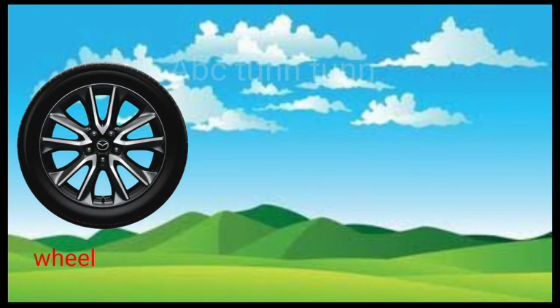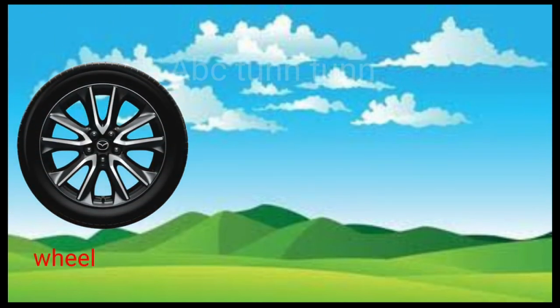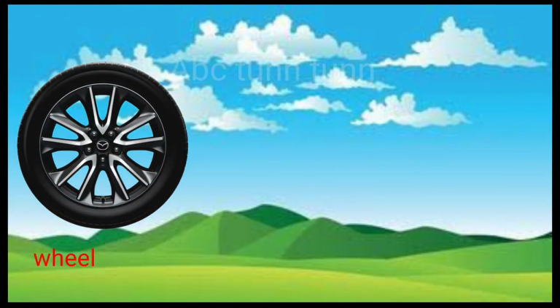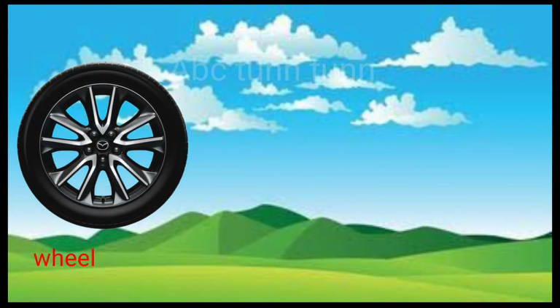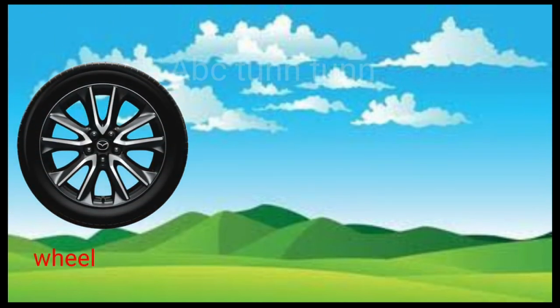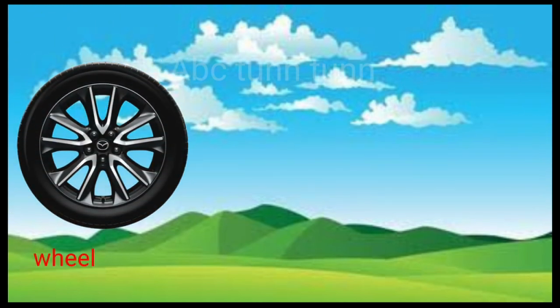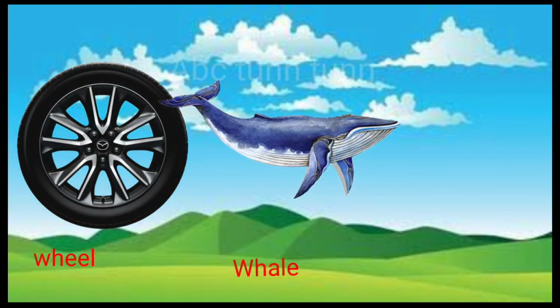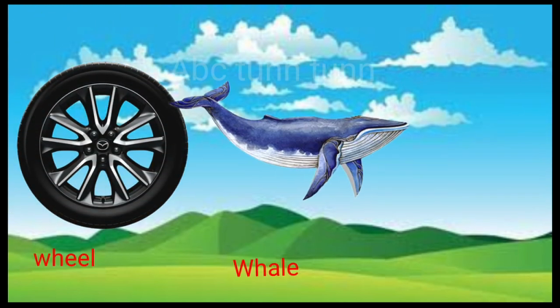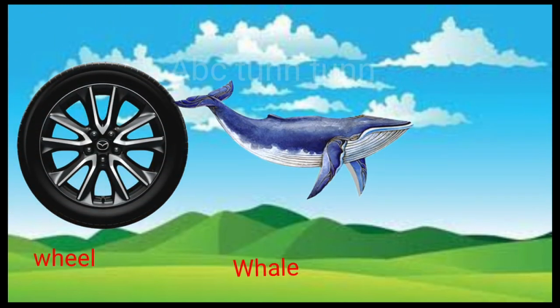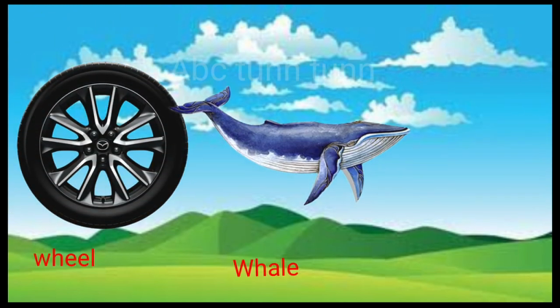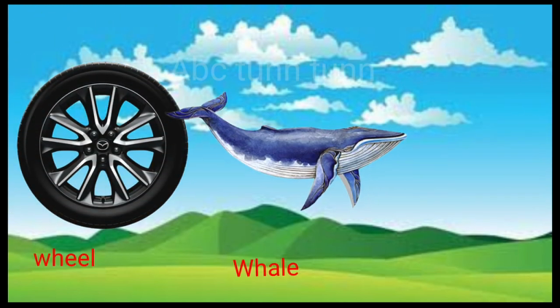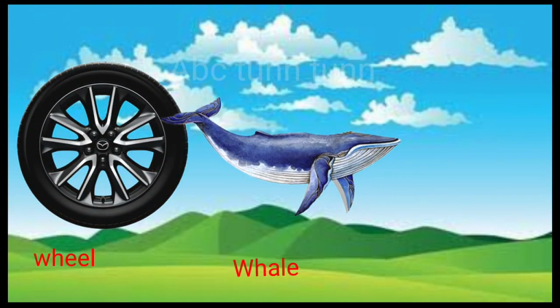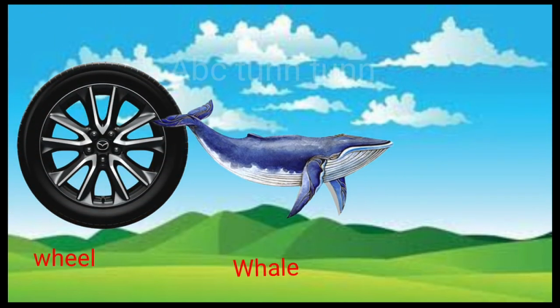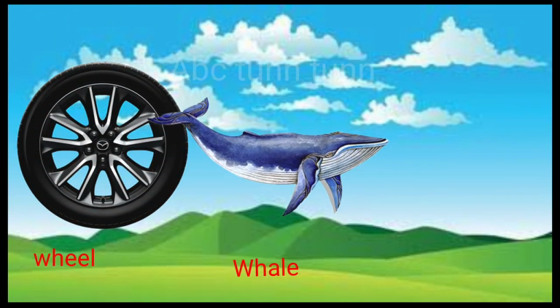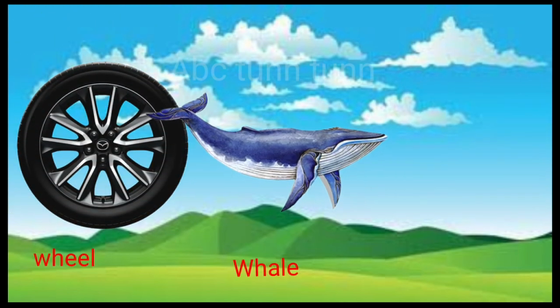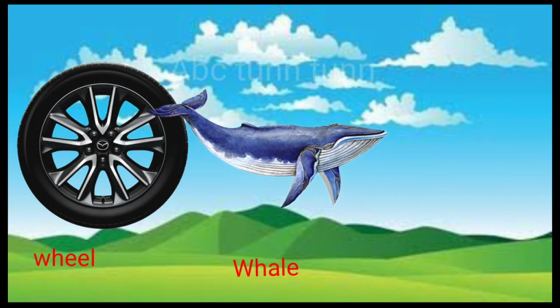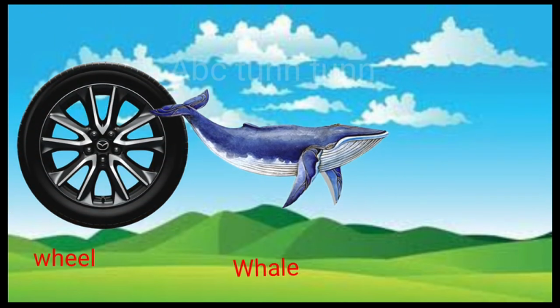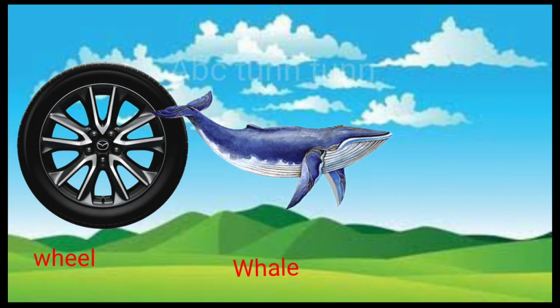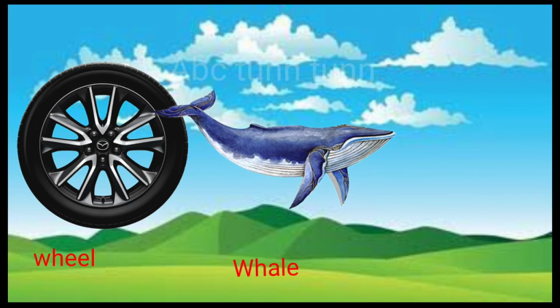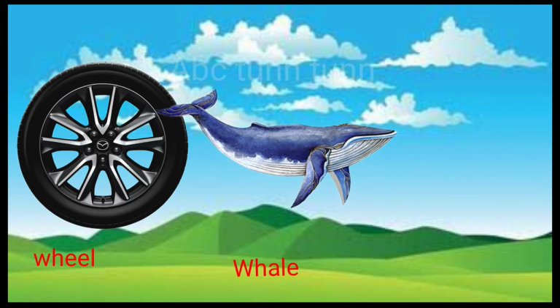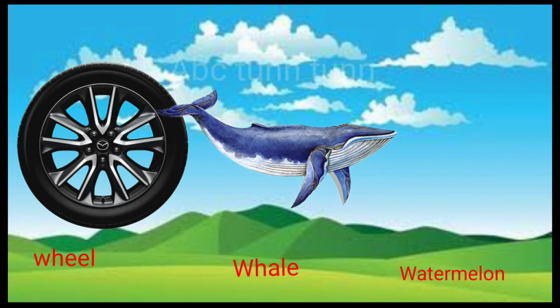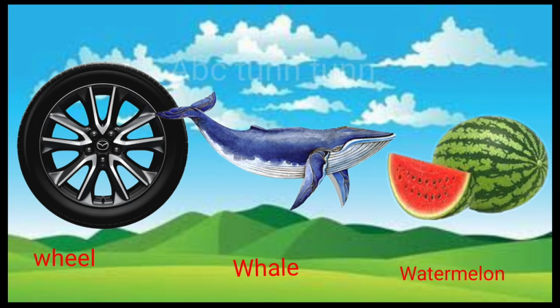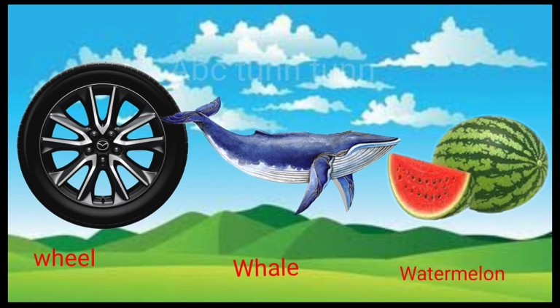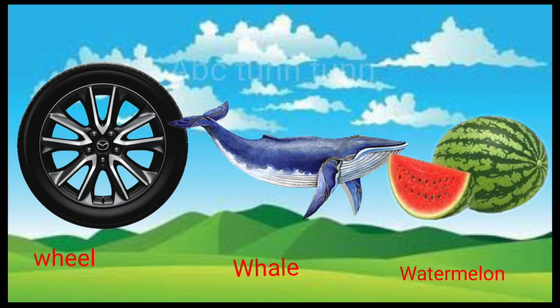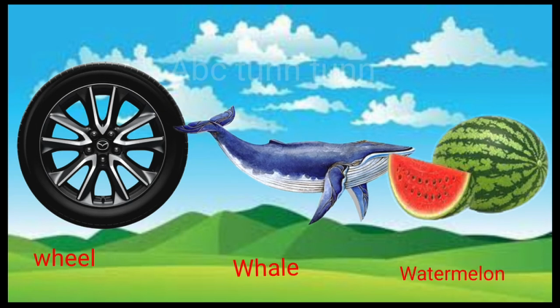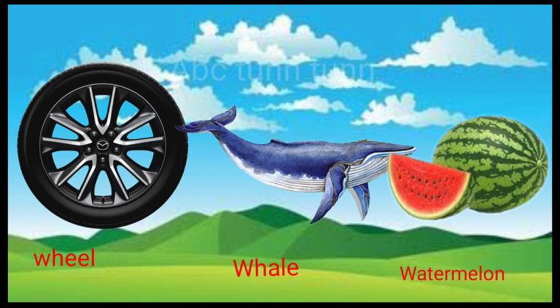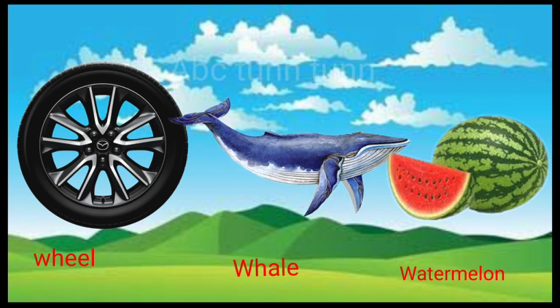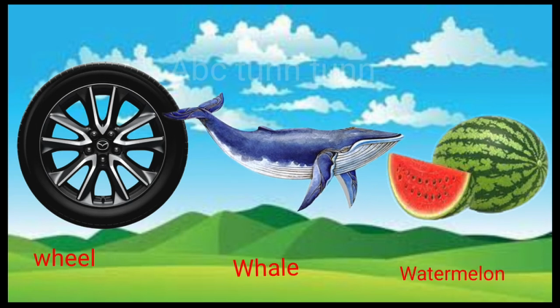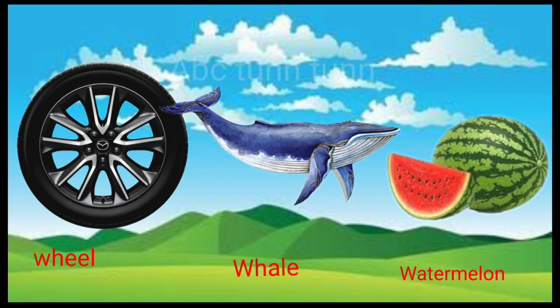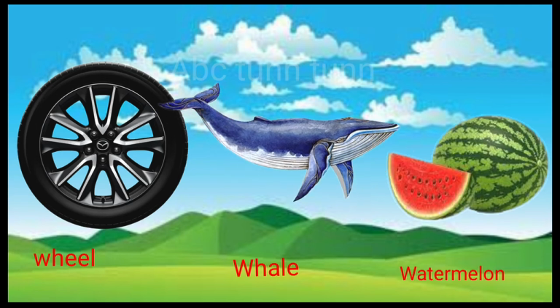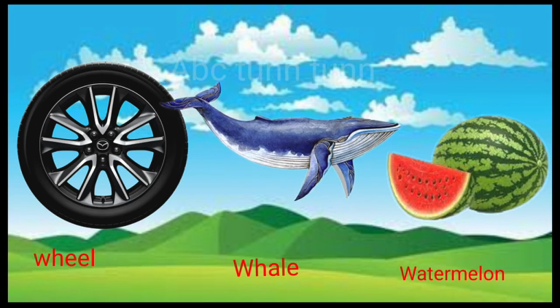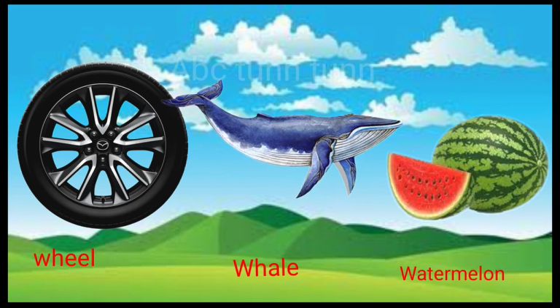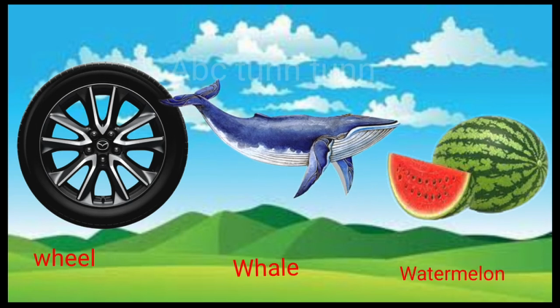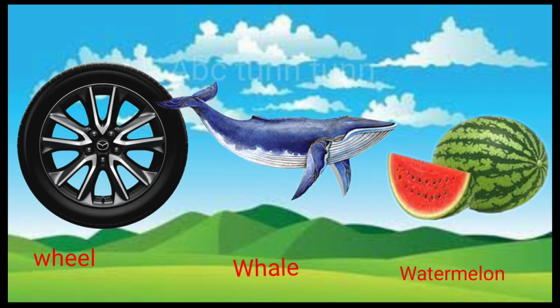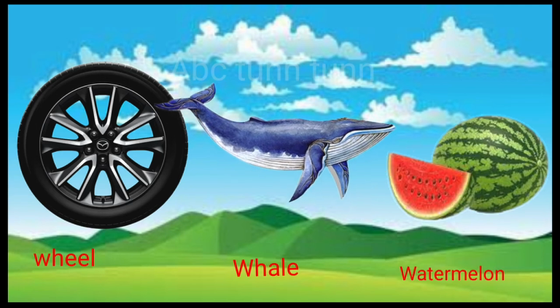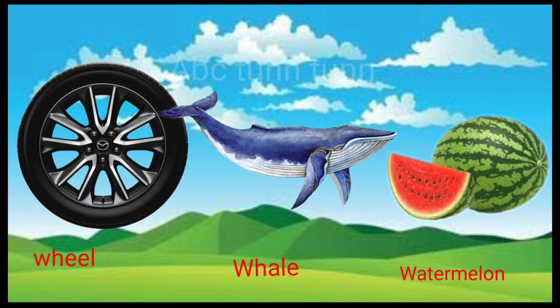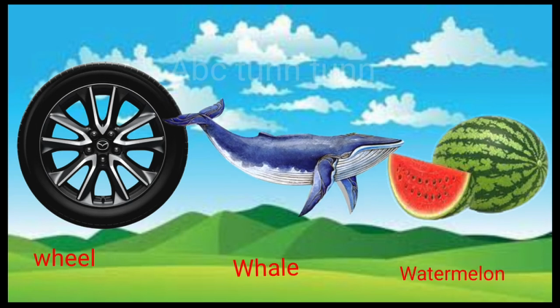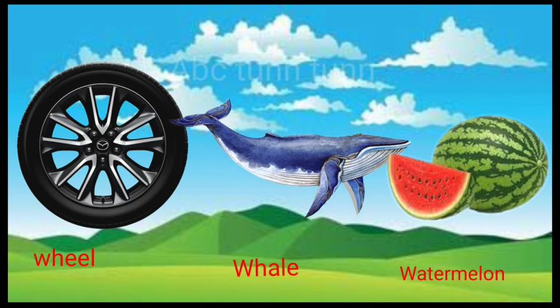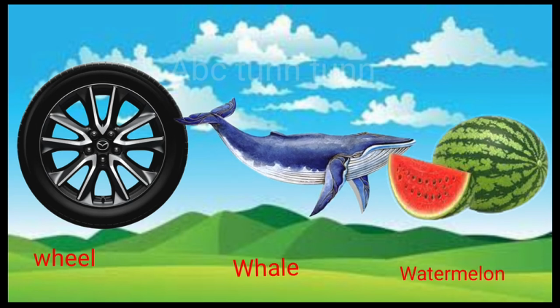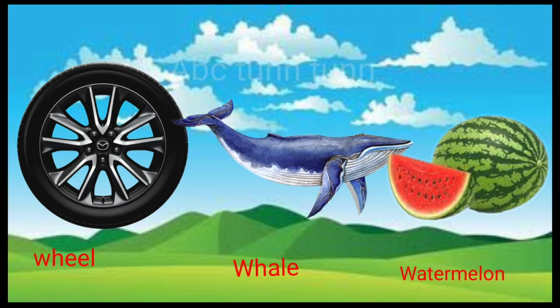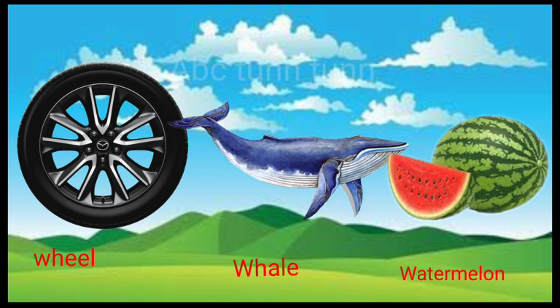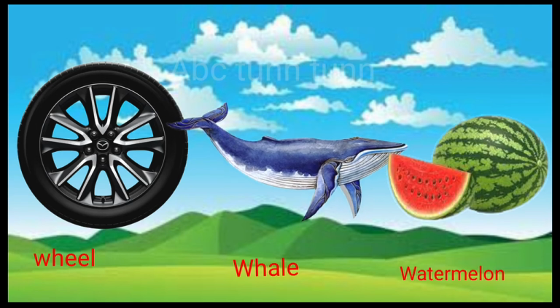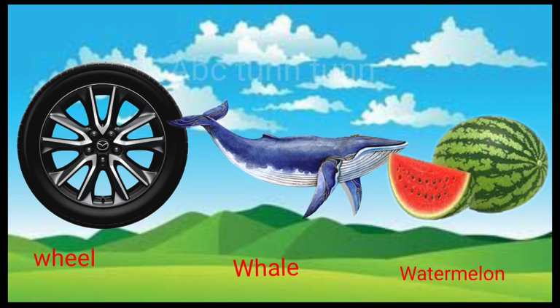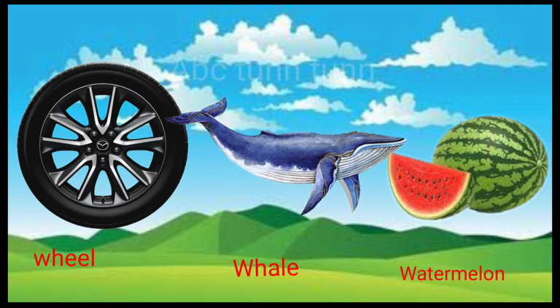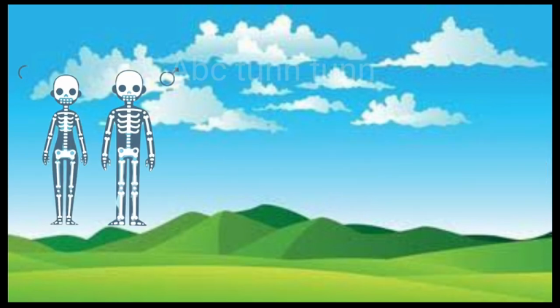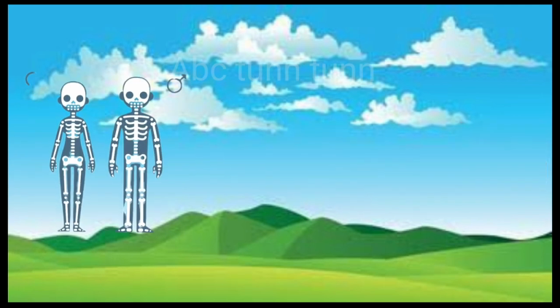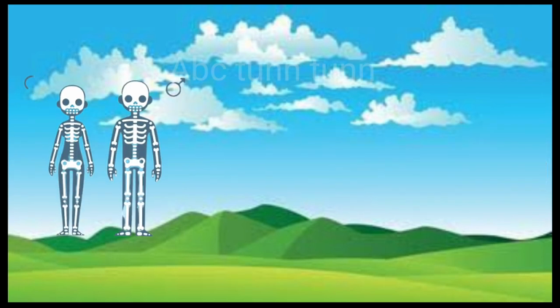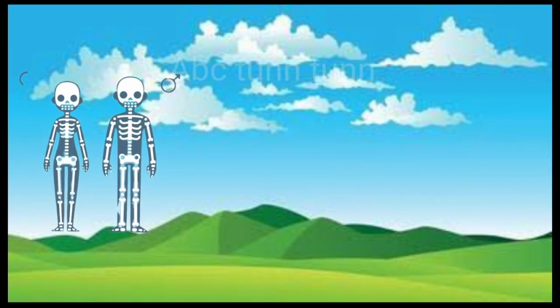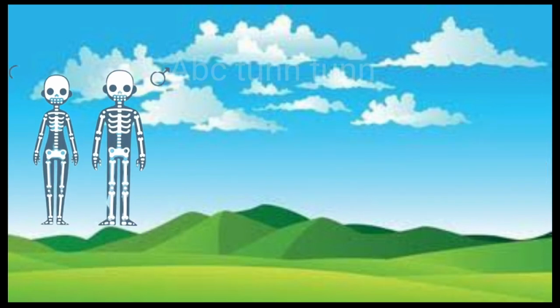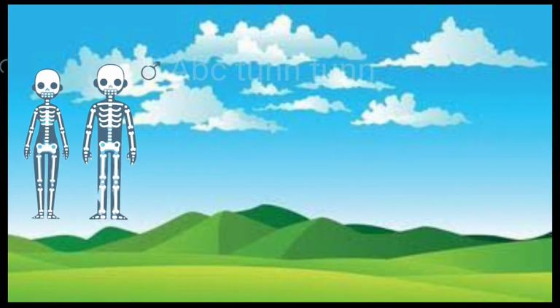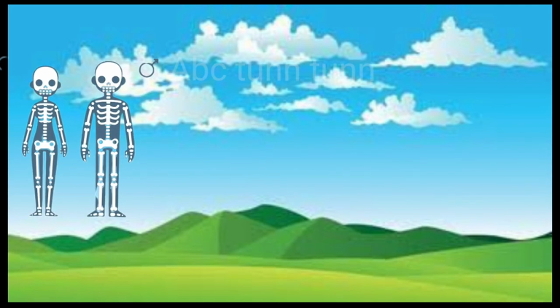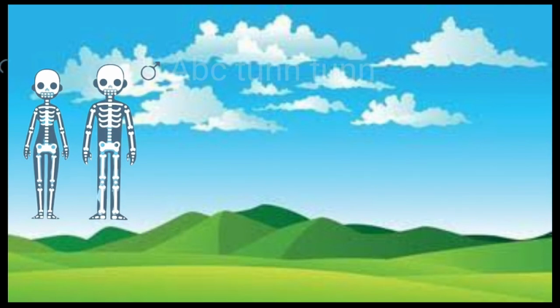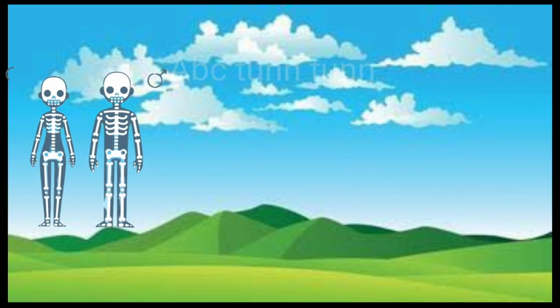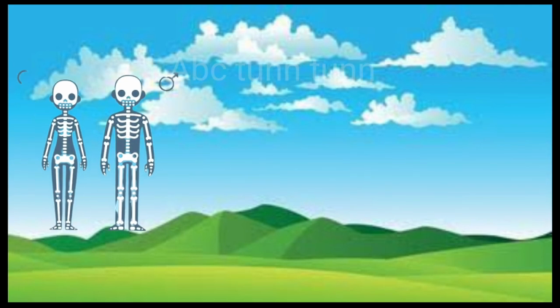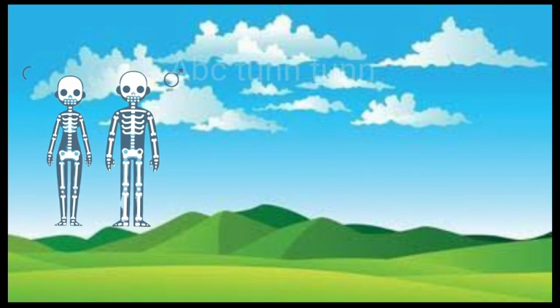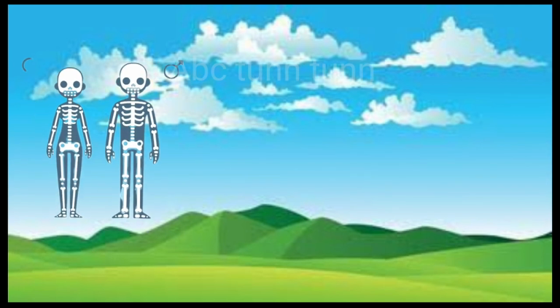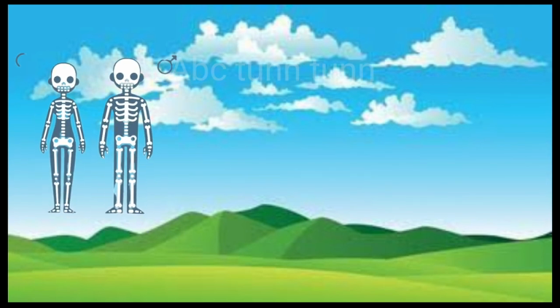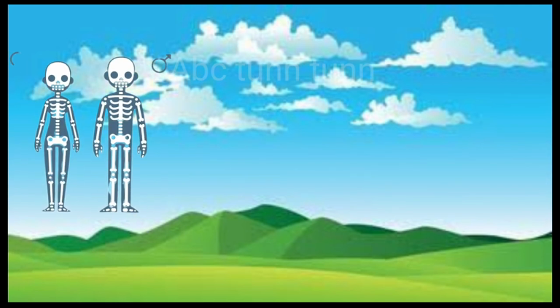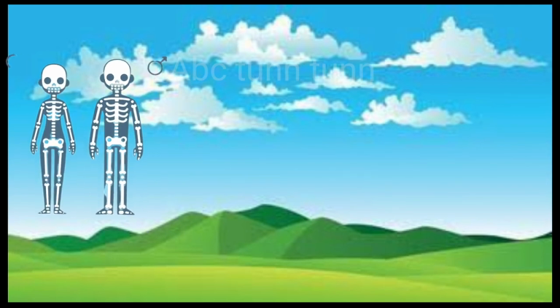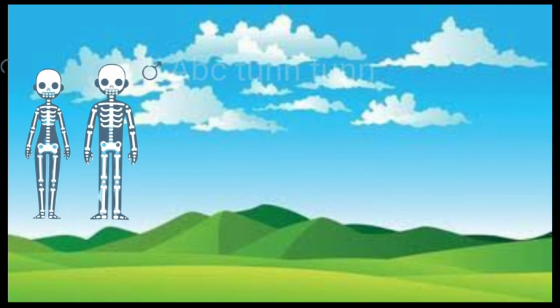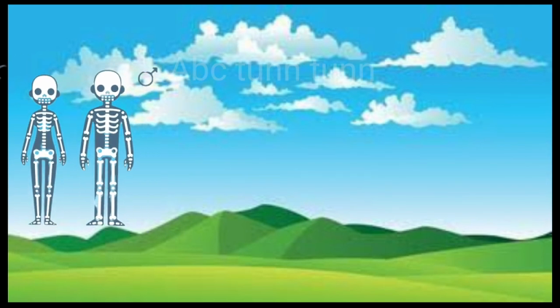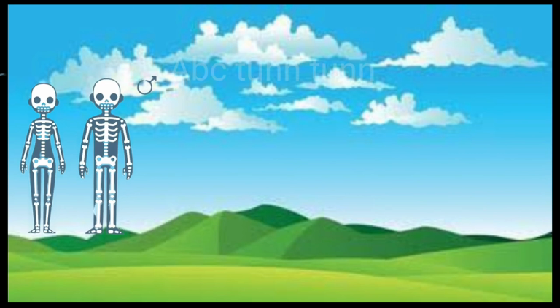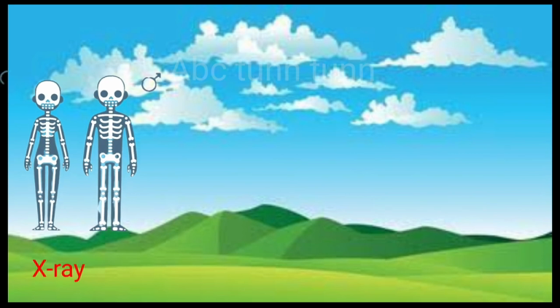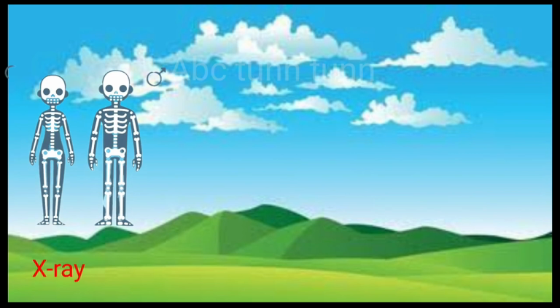W is for wheels. W is for whale. W is for watermelon. Wah, wah, wah.